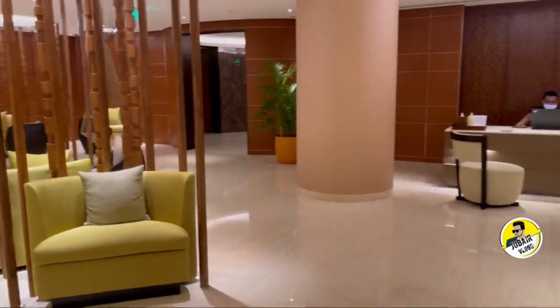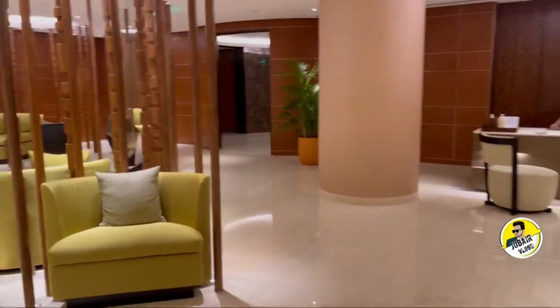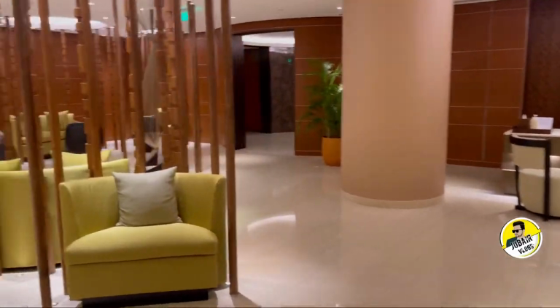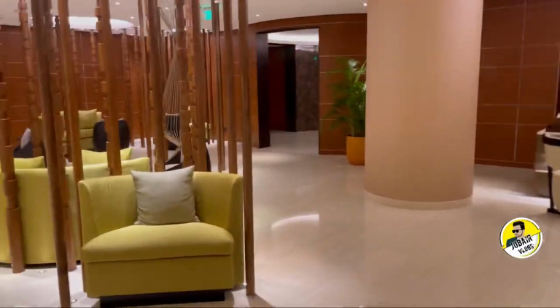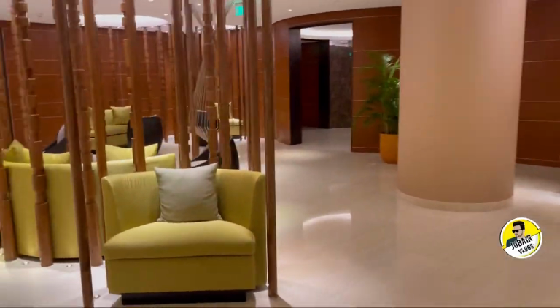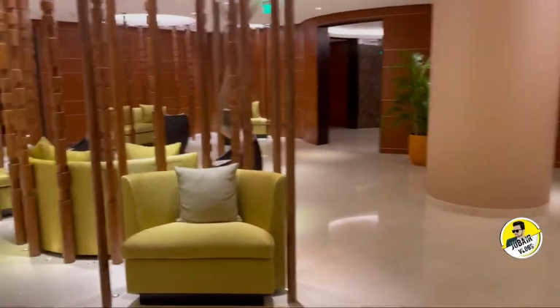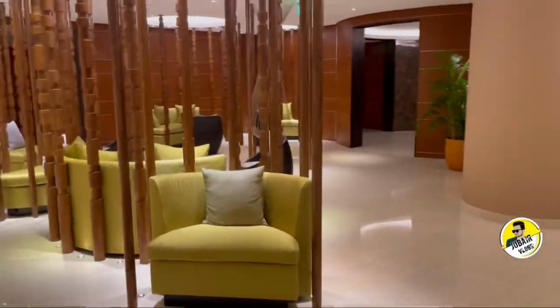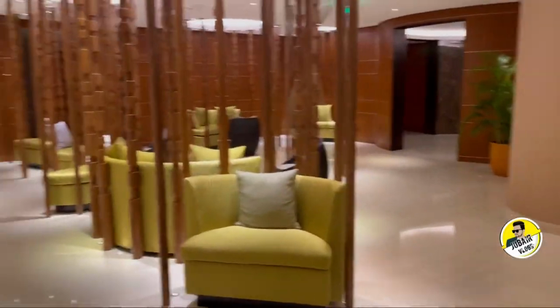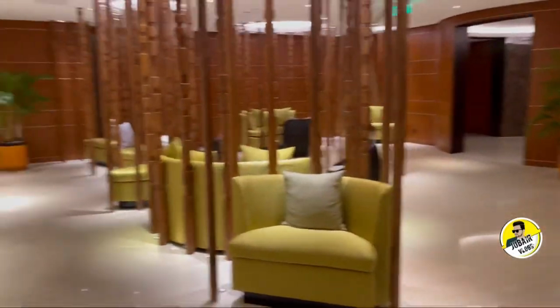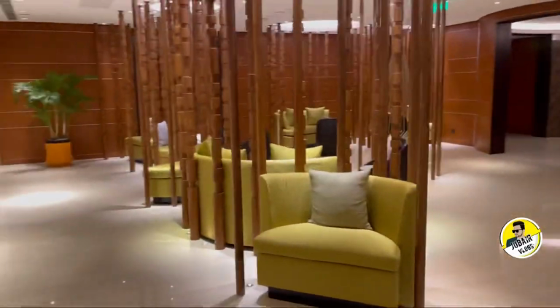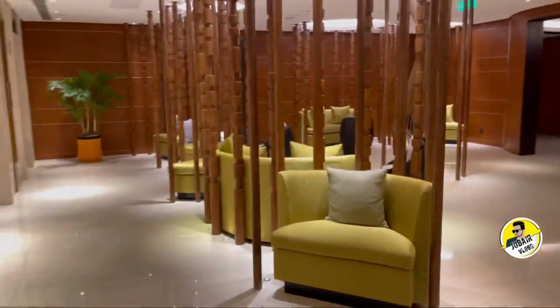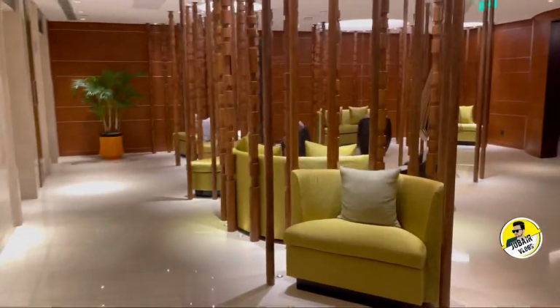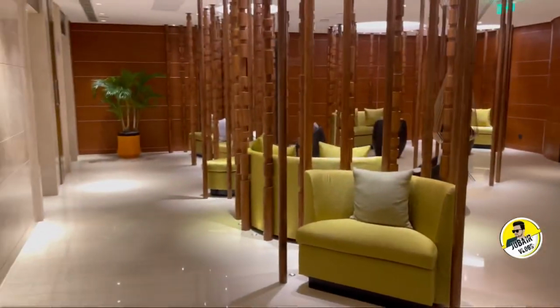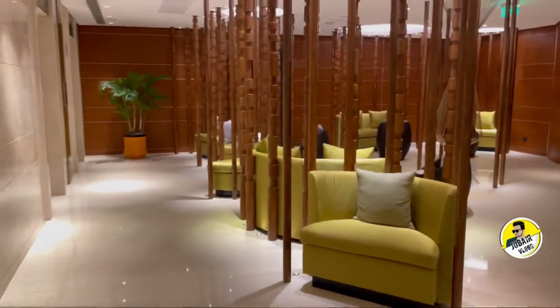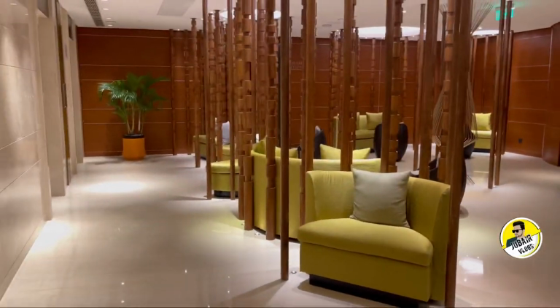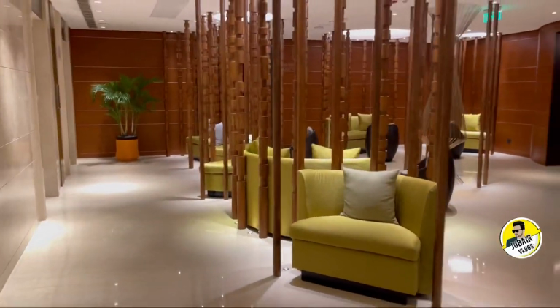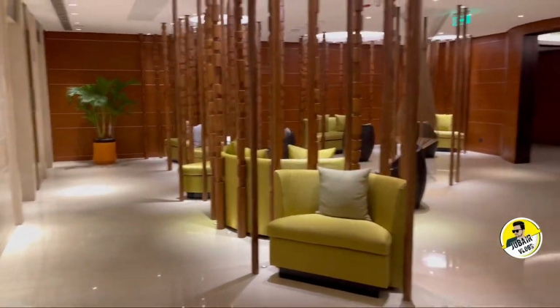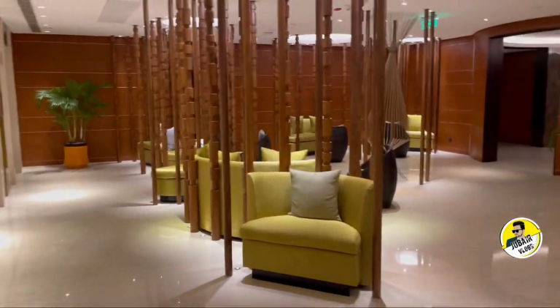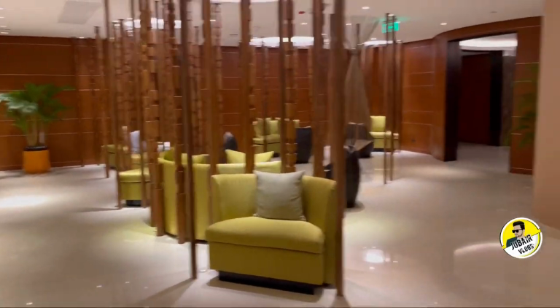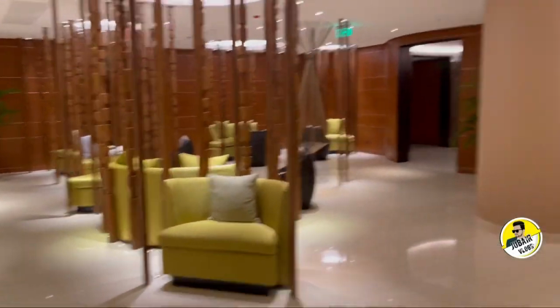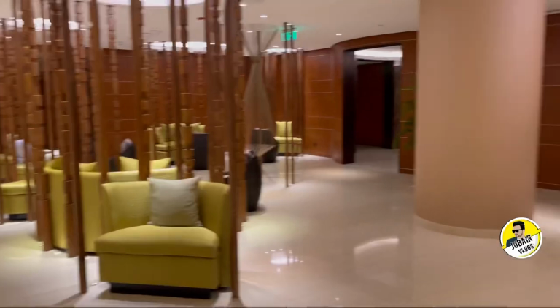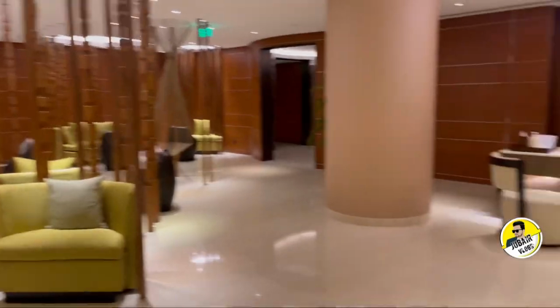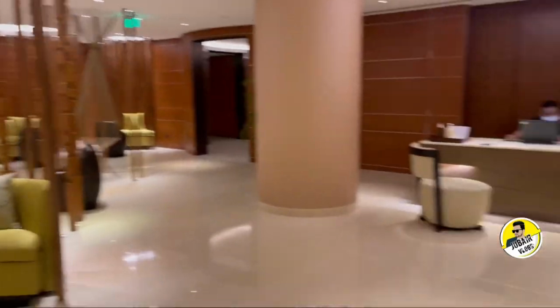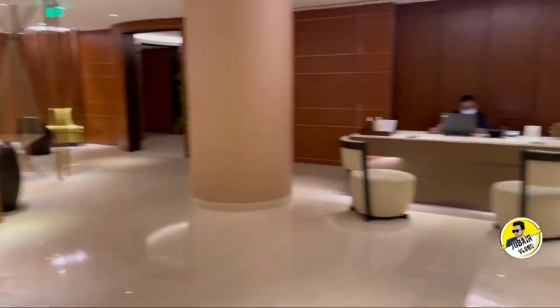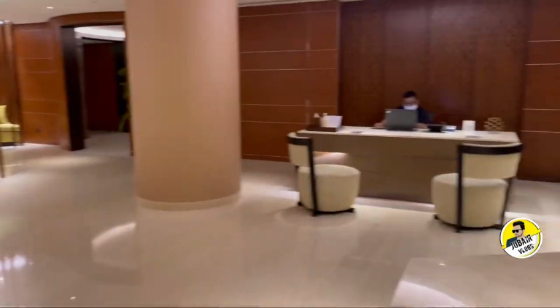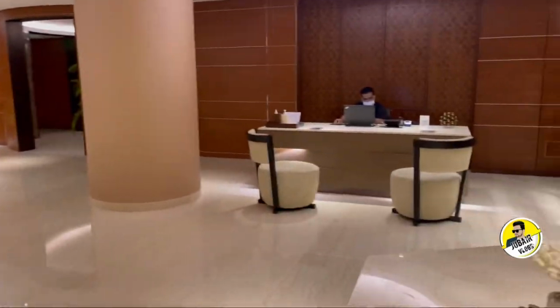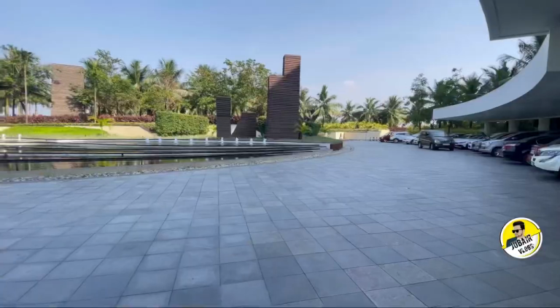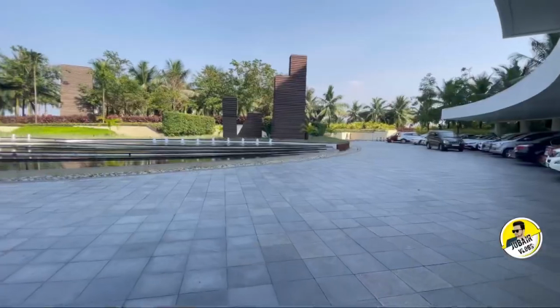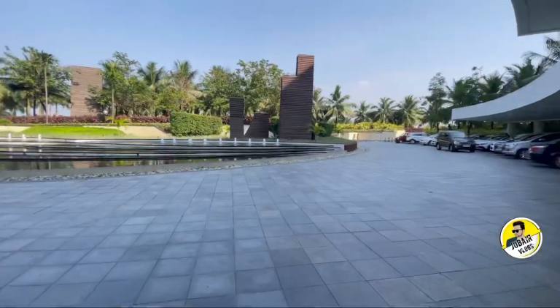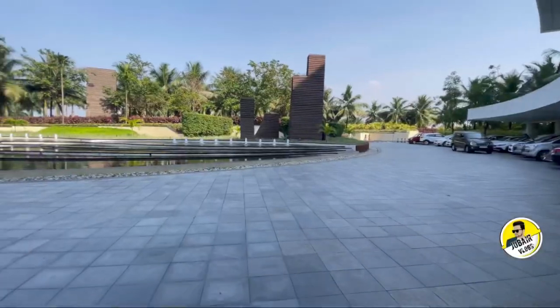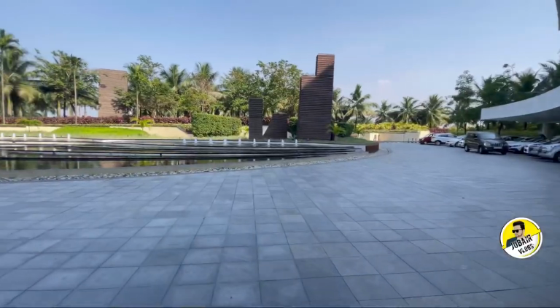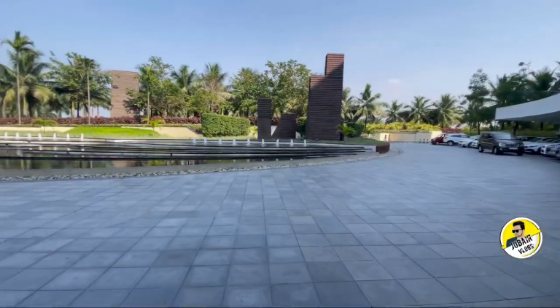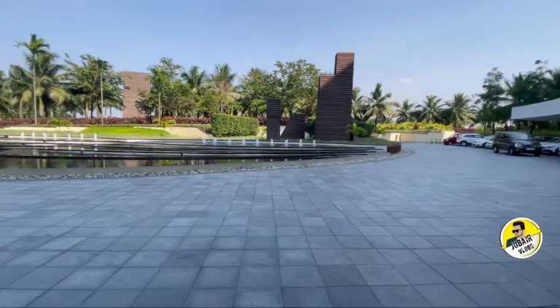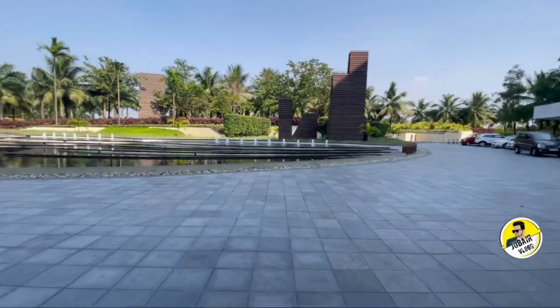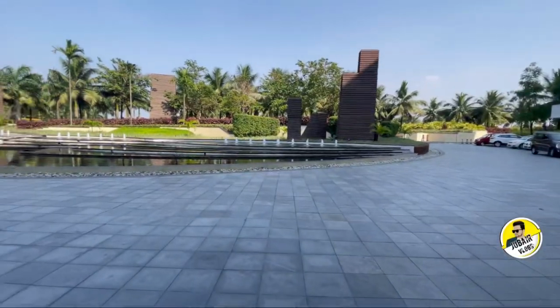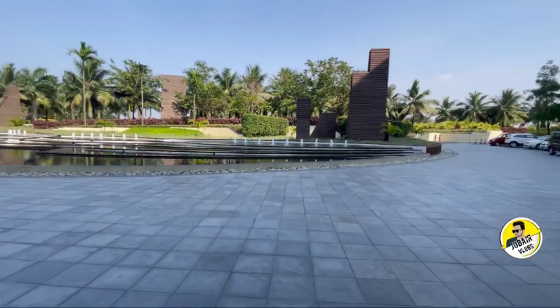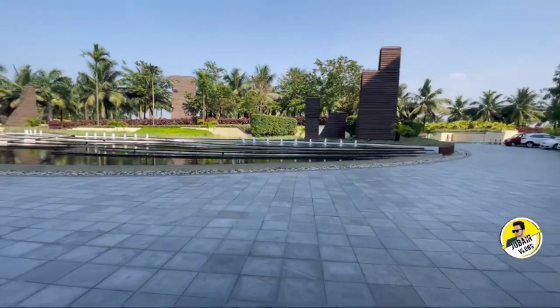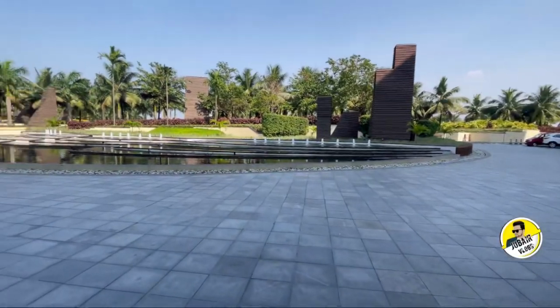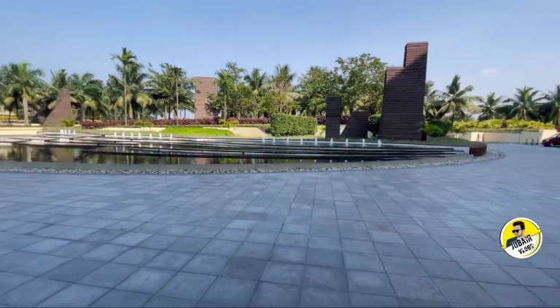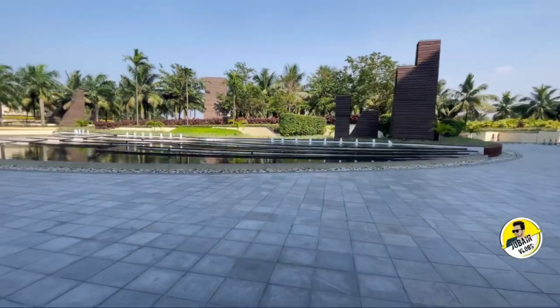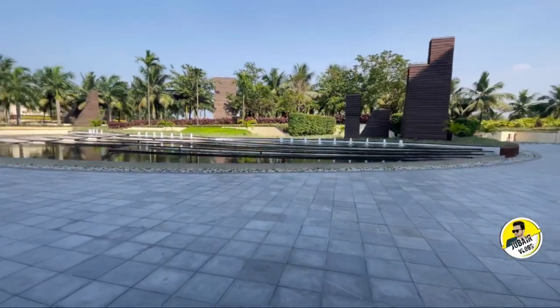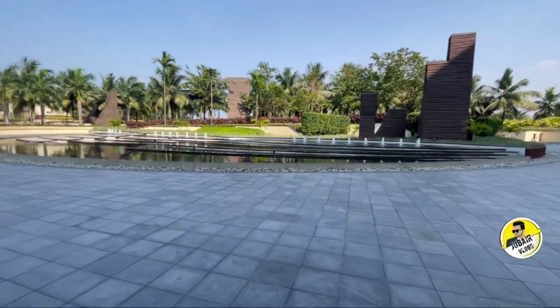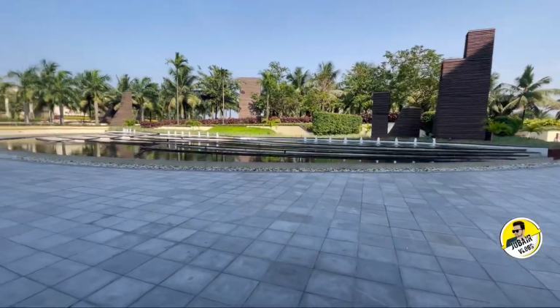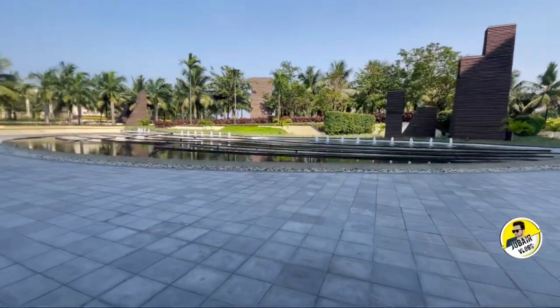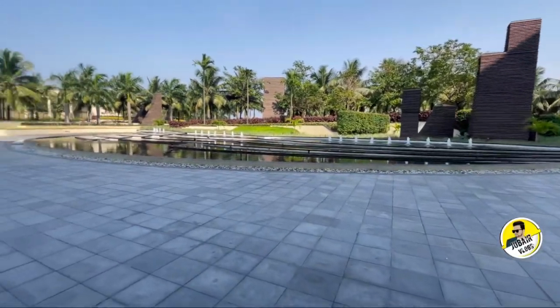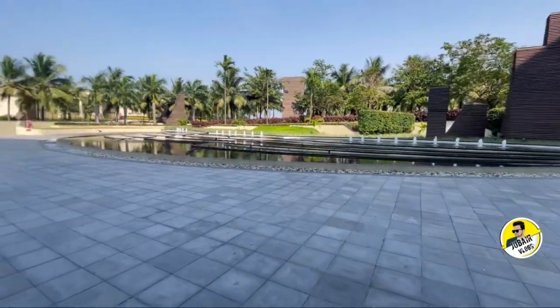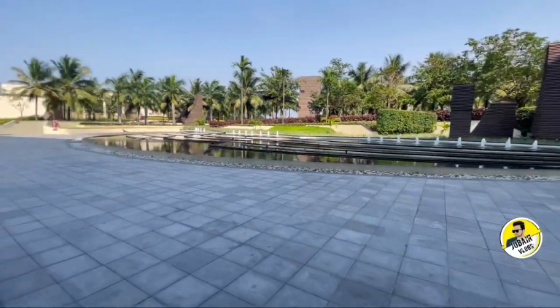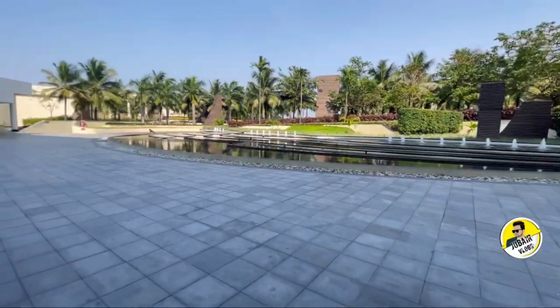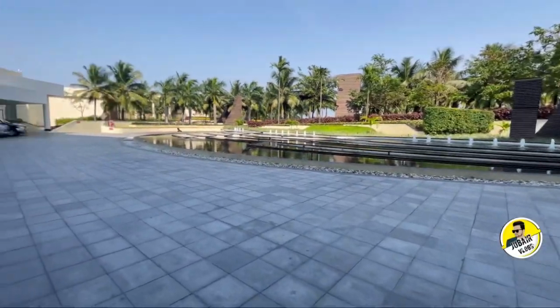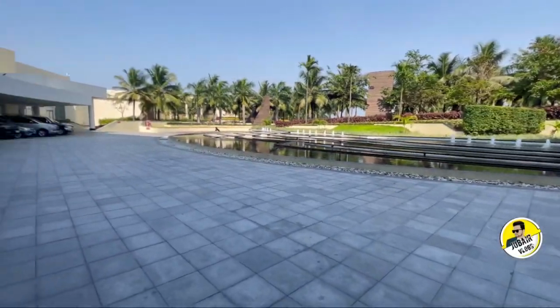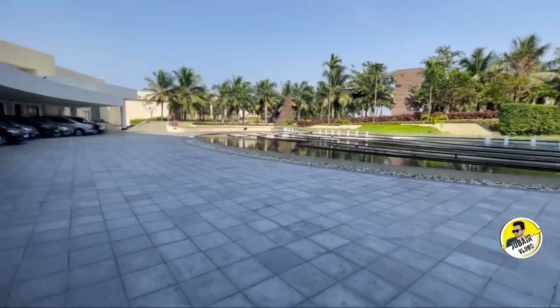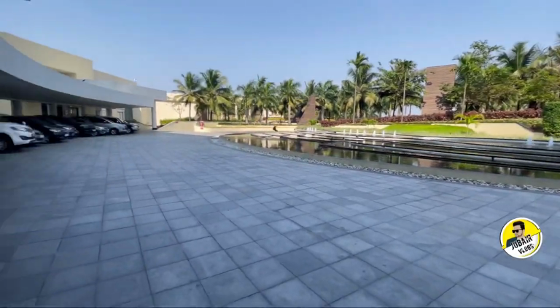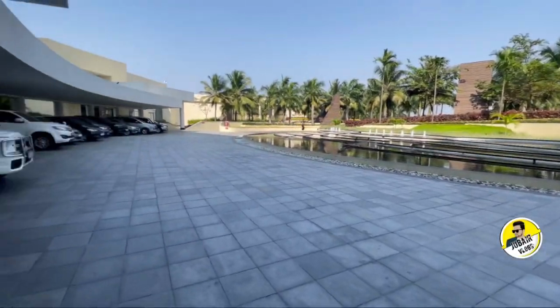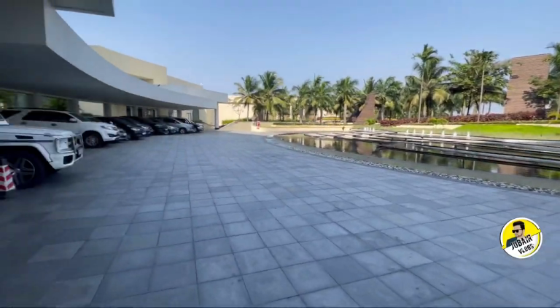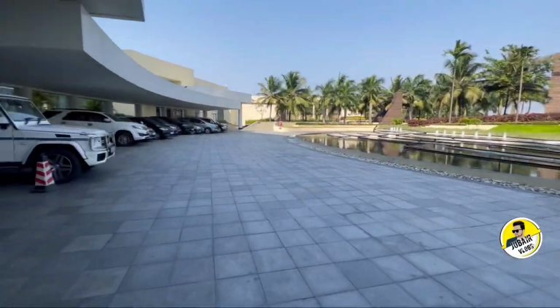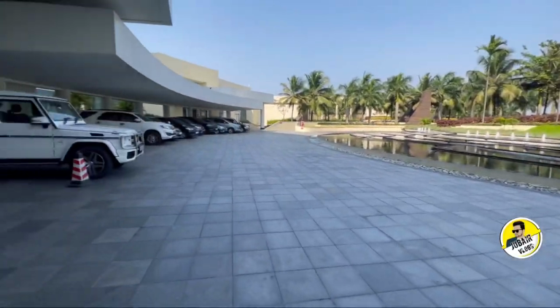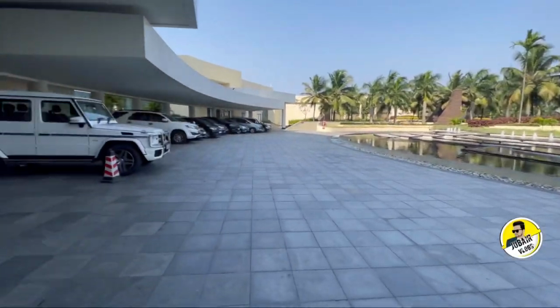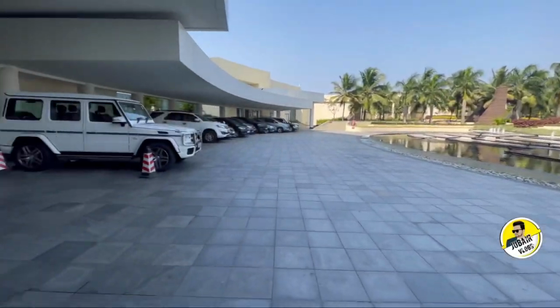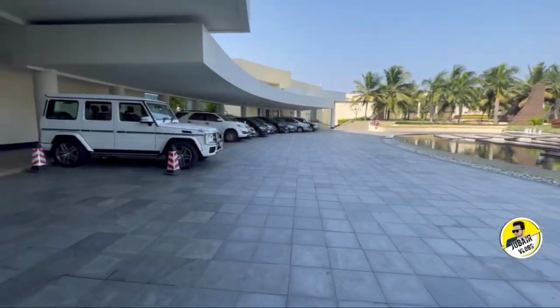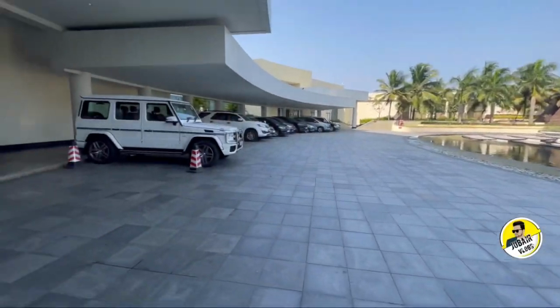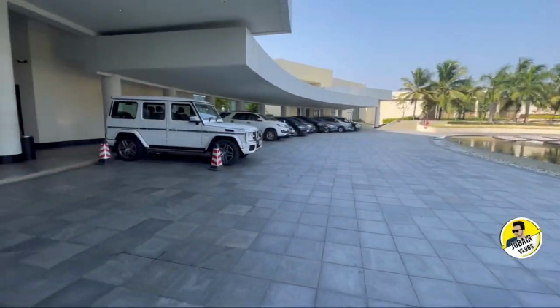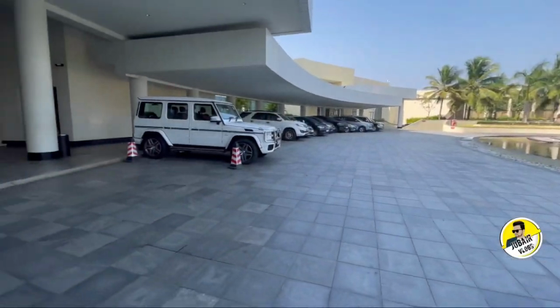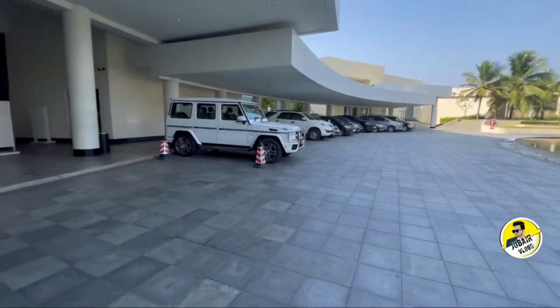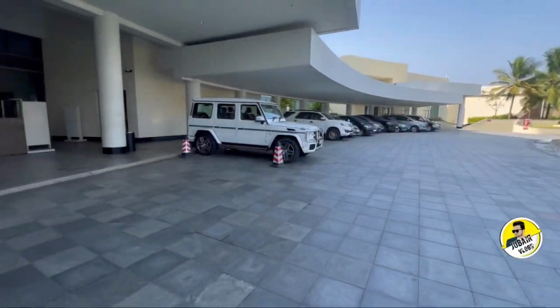There is also a spa and an indoor-outdoor space. This is me, Chubair. Bye-bye!